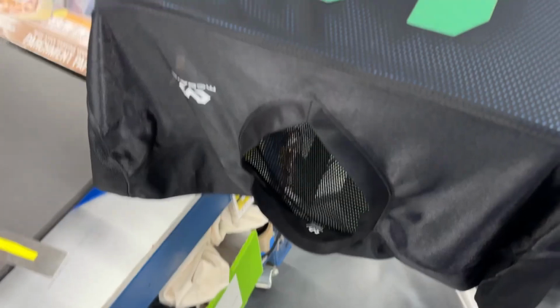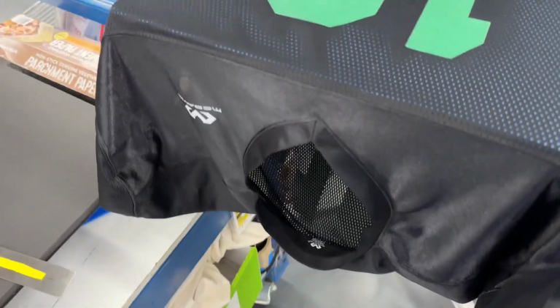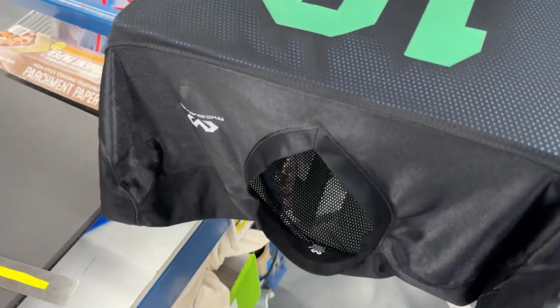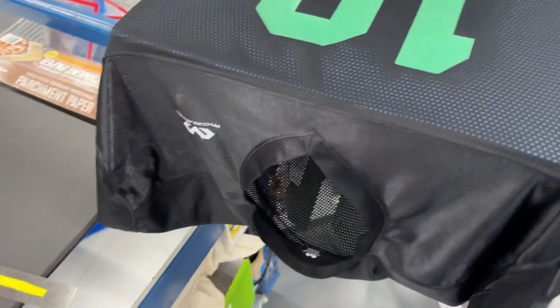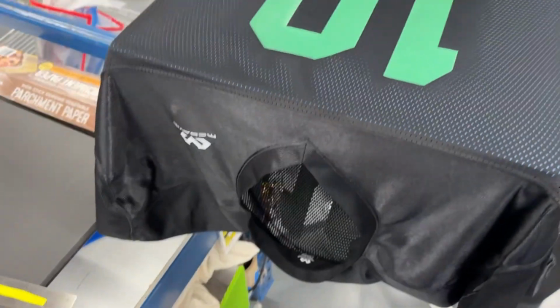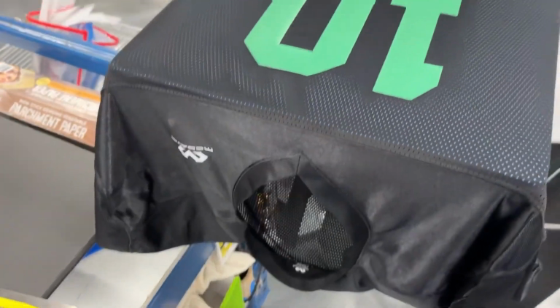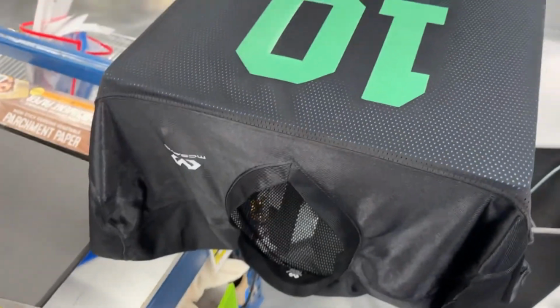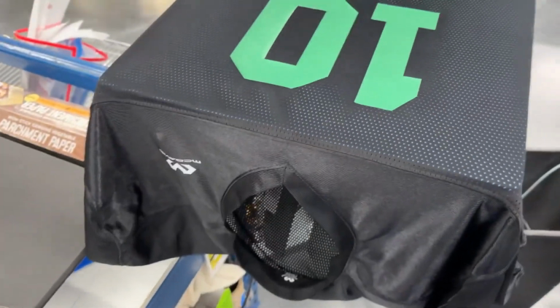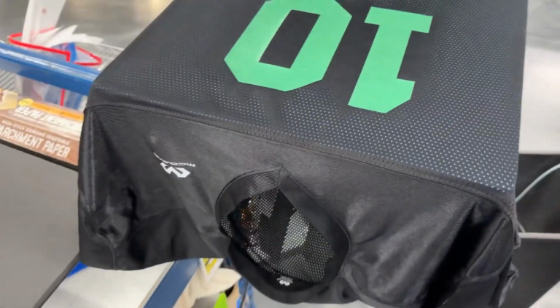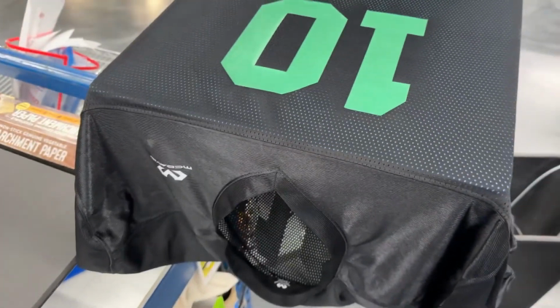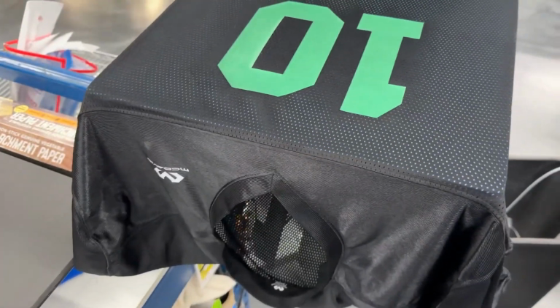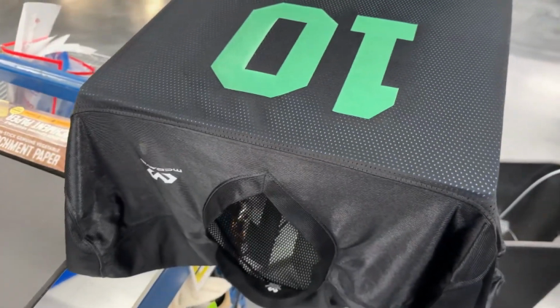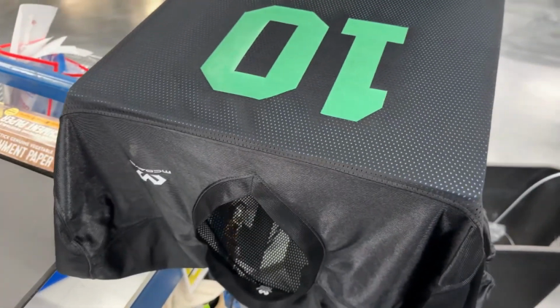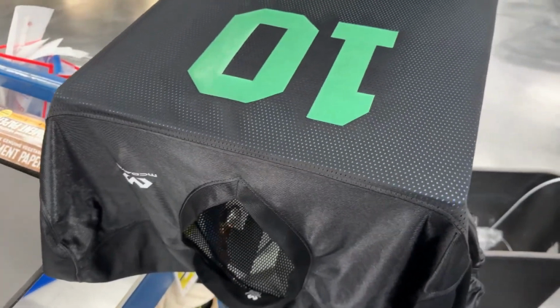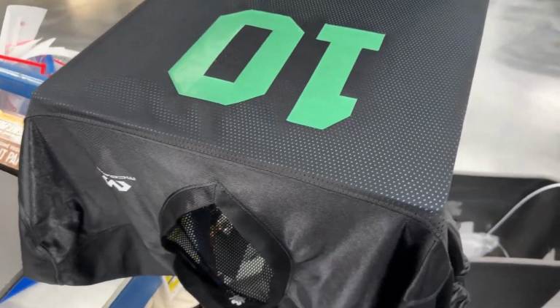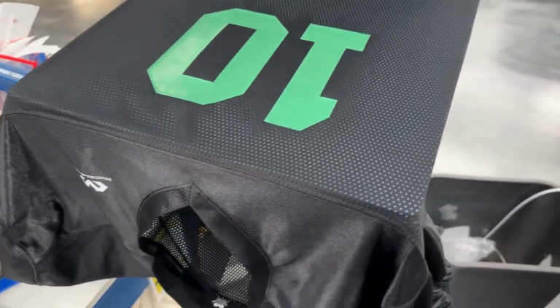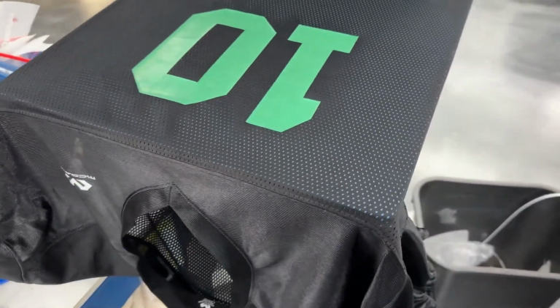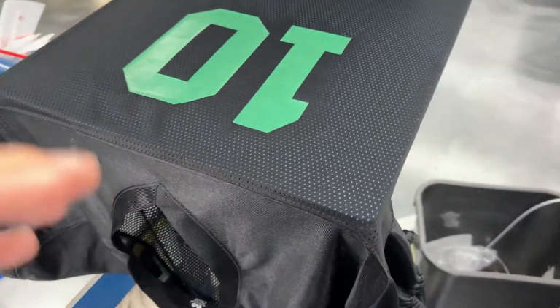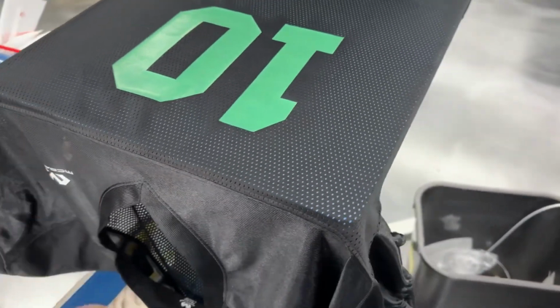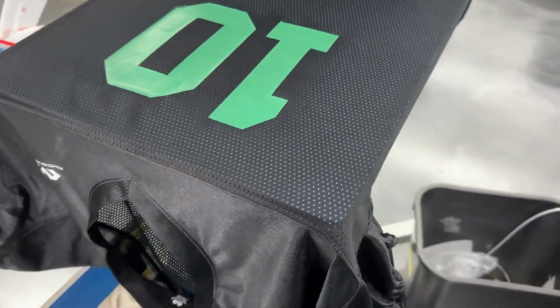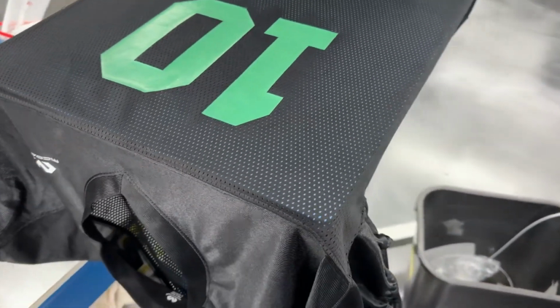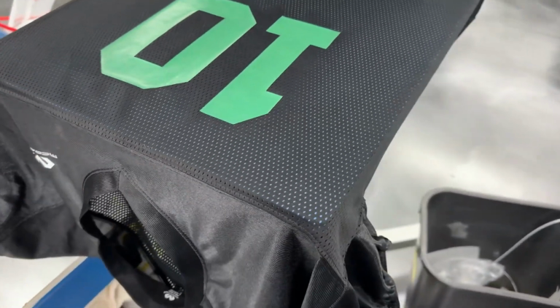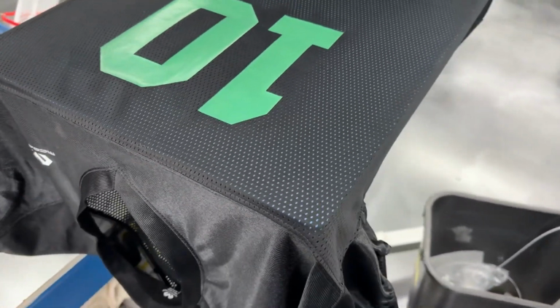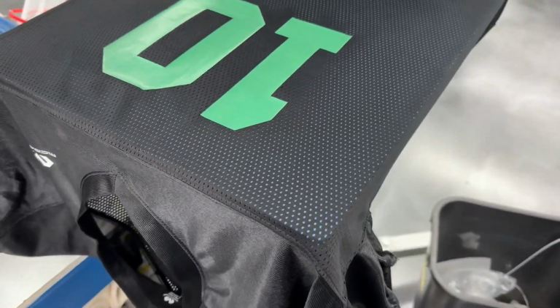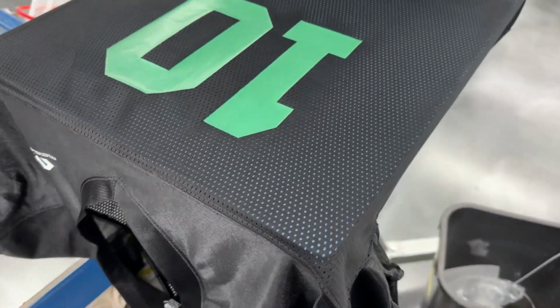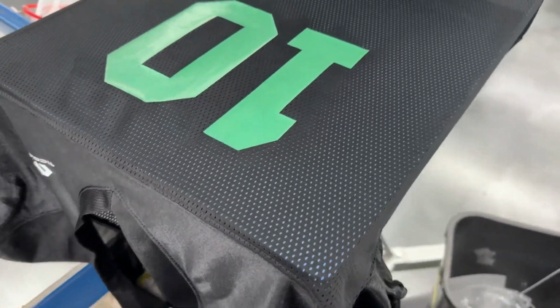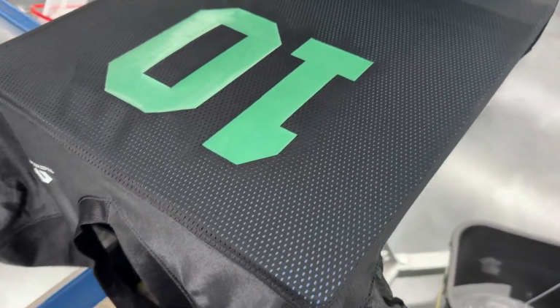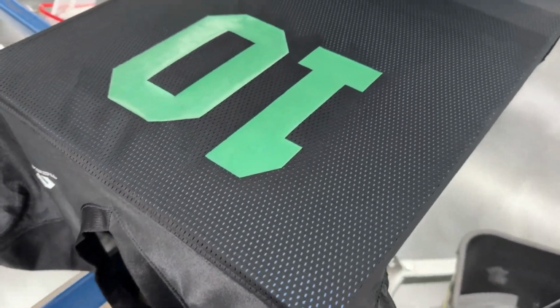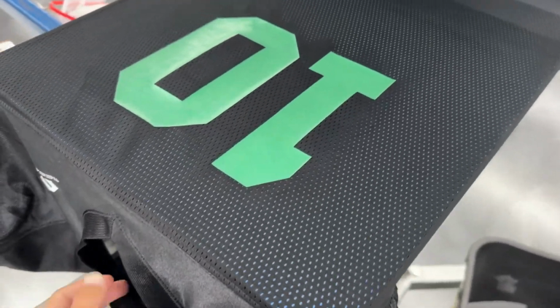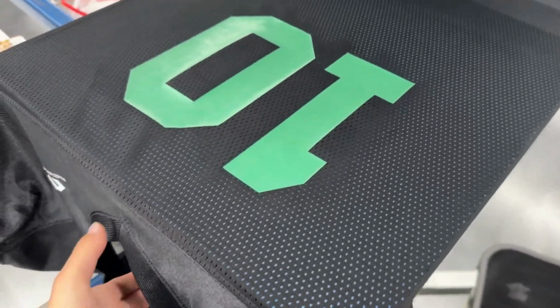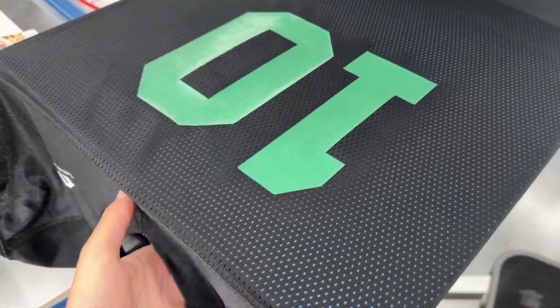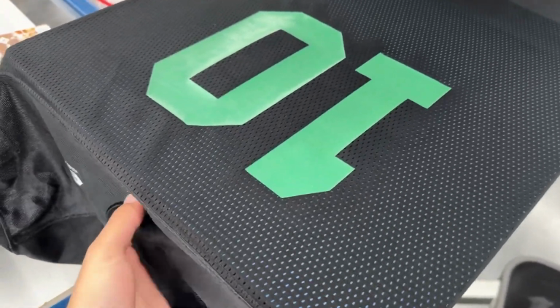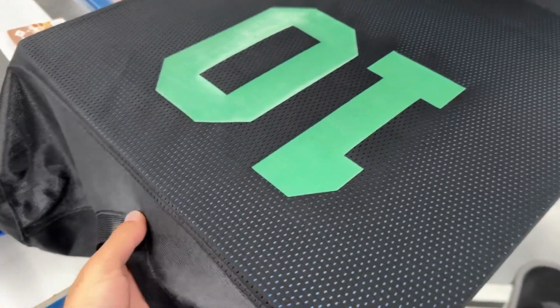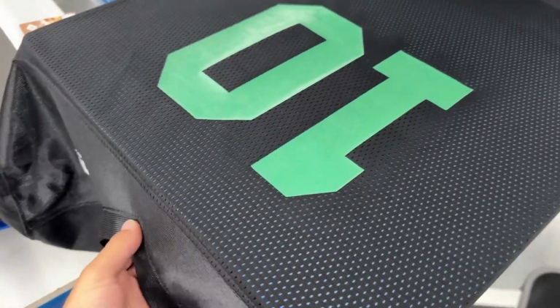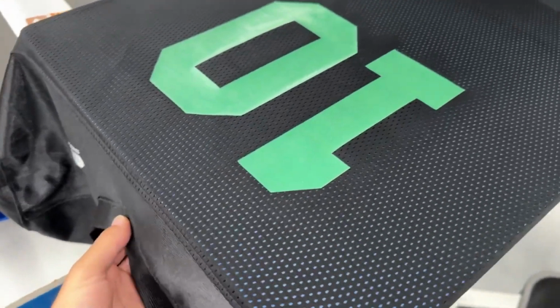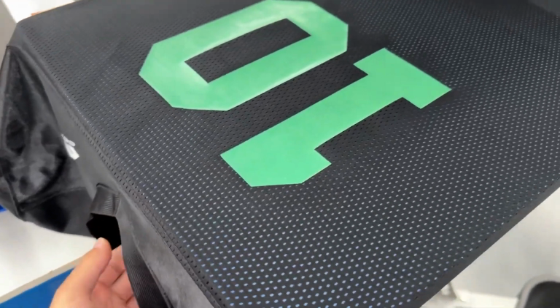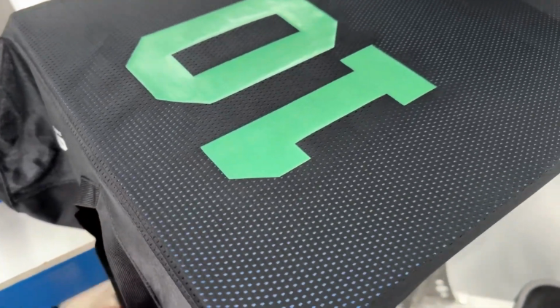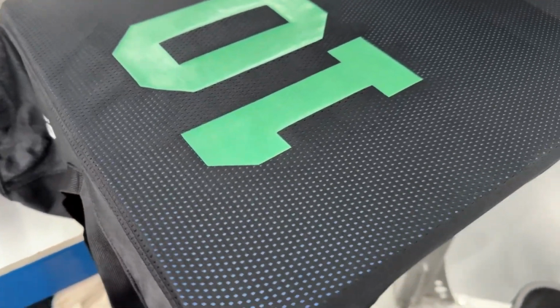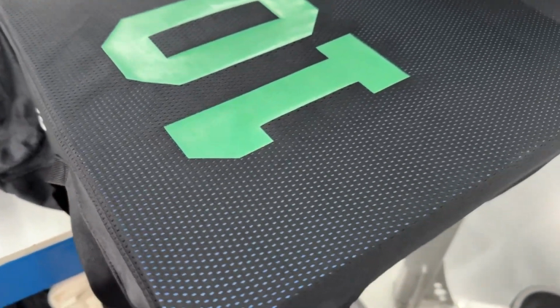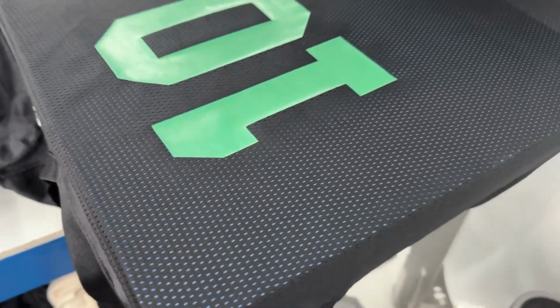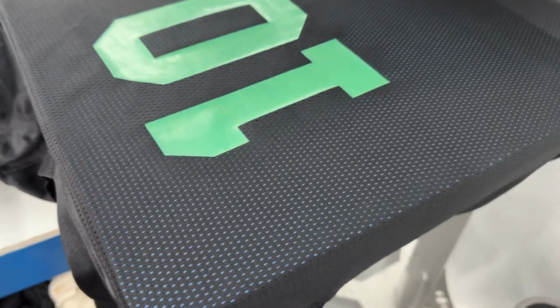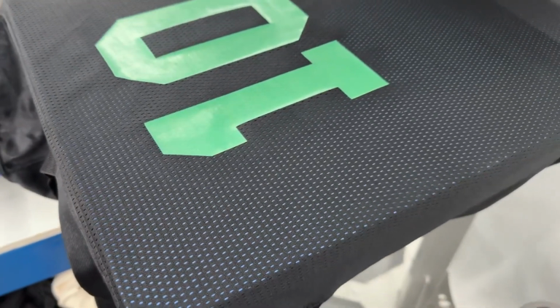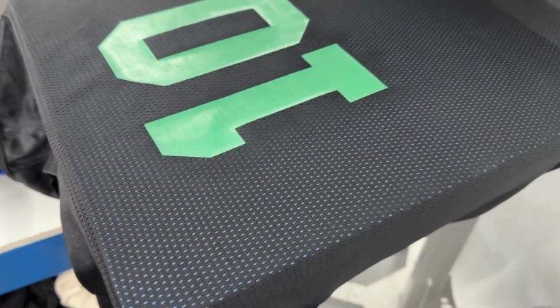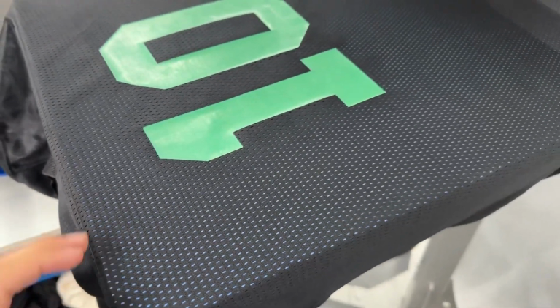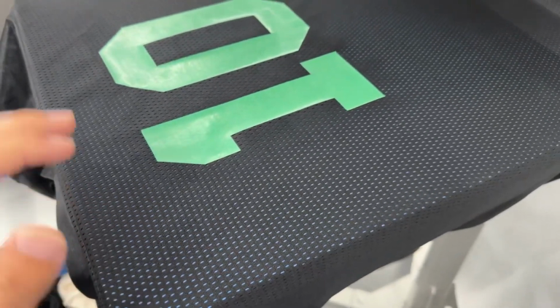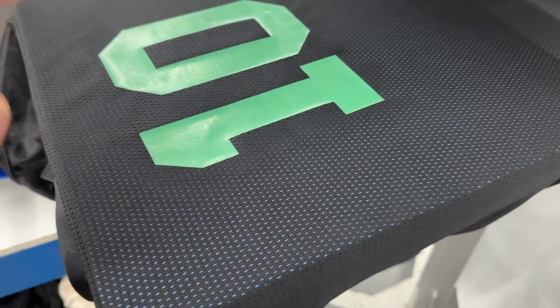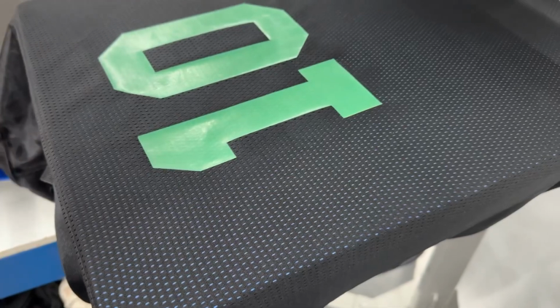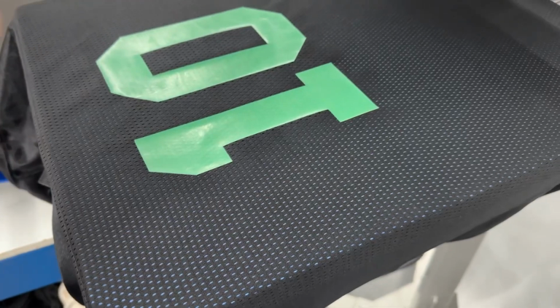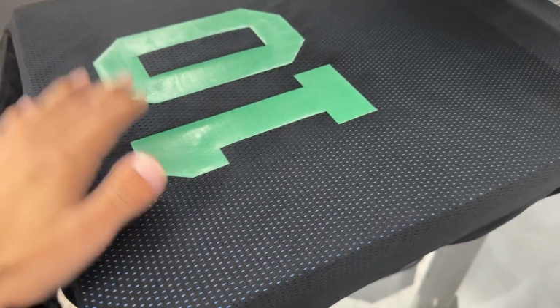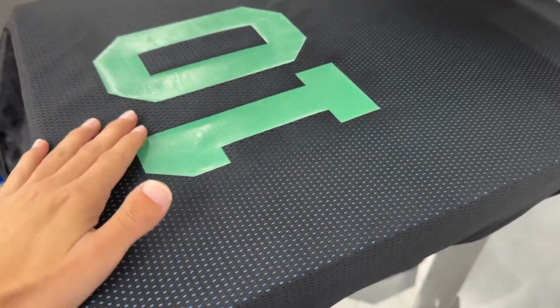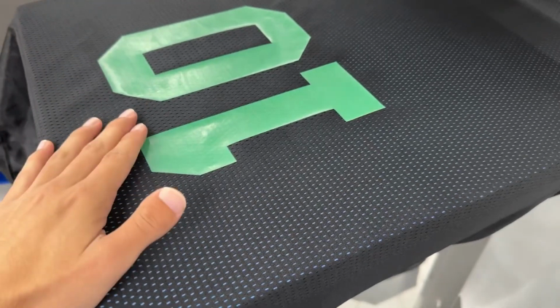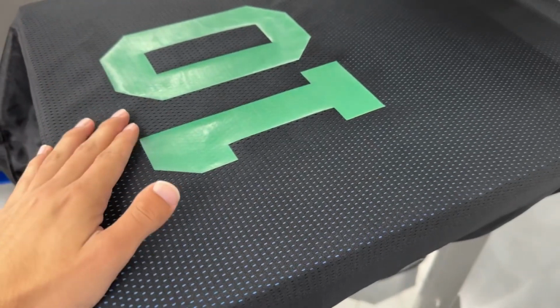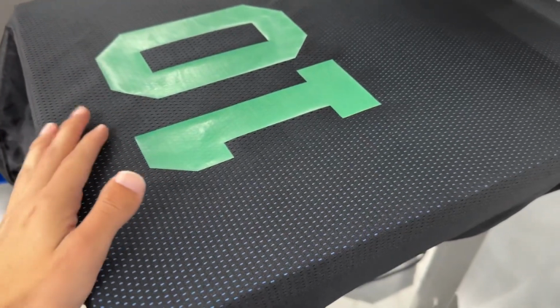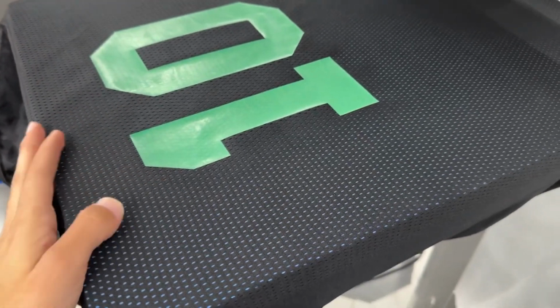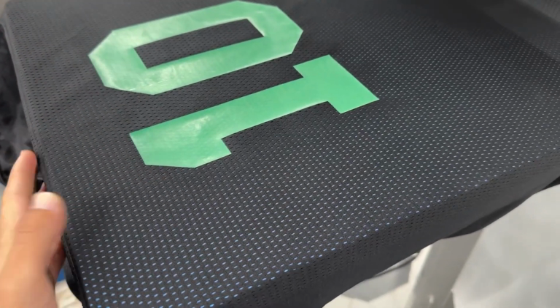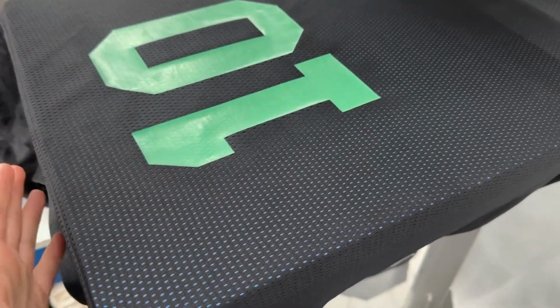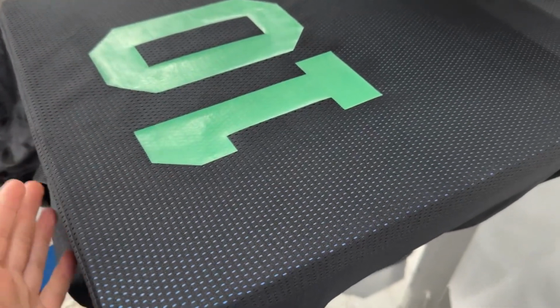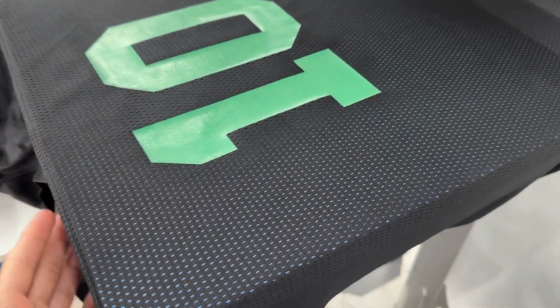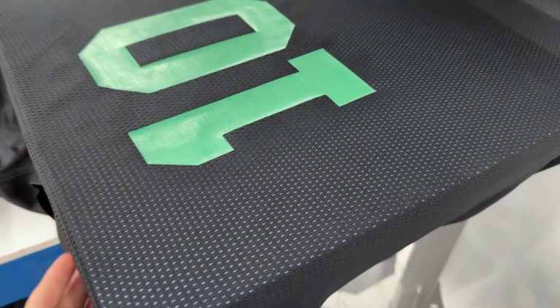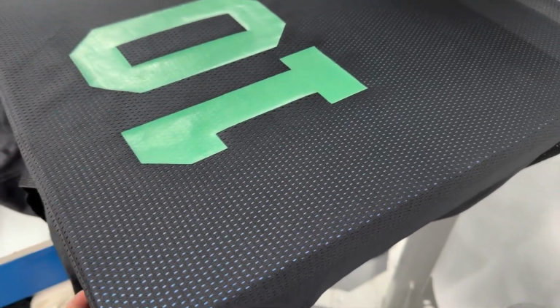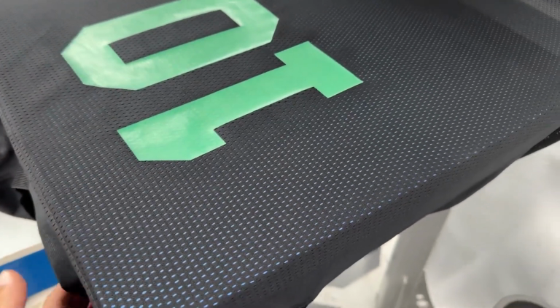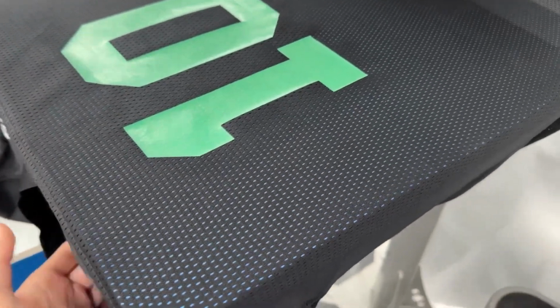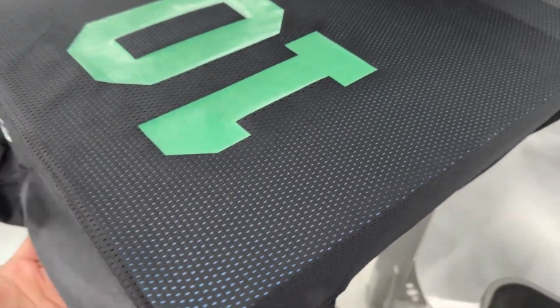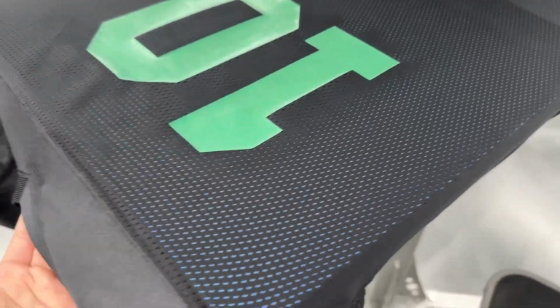Hello everyone, Brandon here at Kai's Inc. Today I'm going to be showing you the process for DTF print on jerseys.